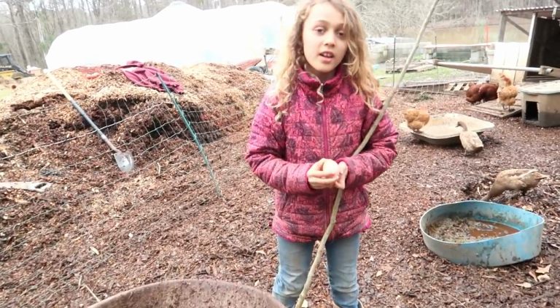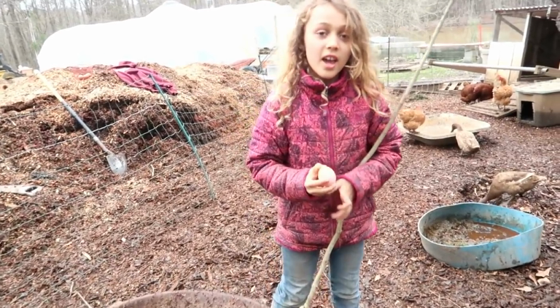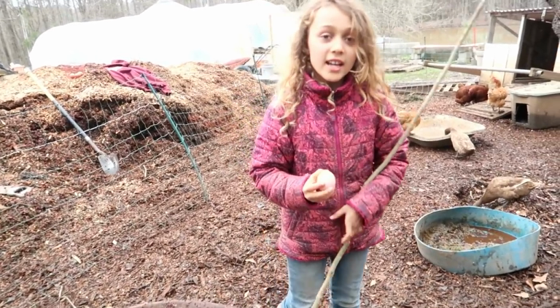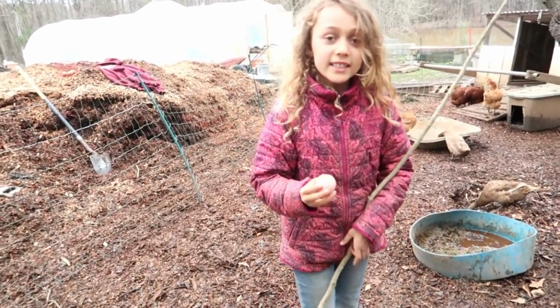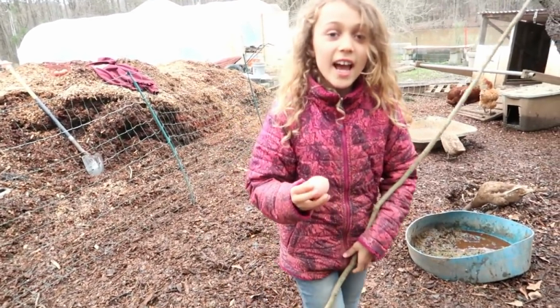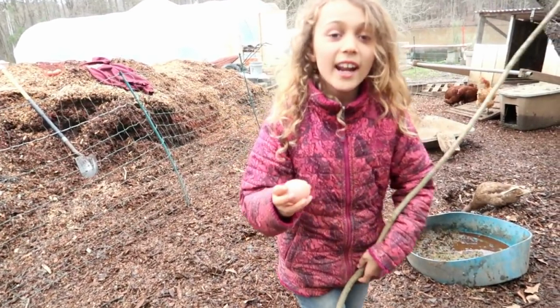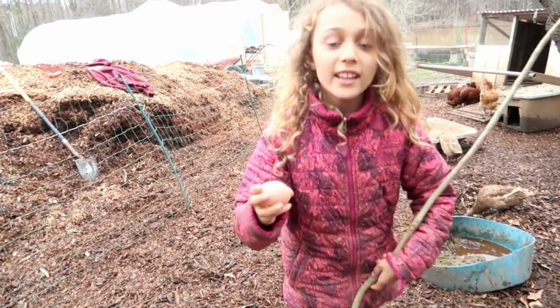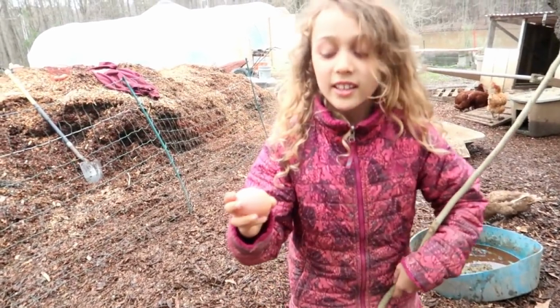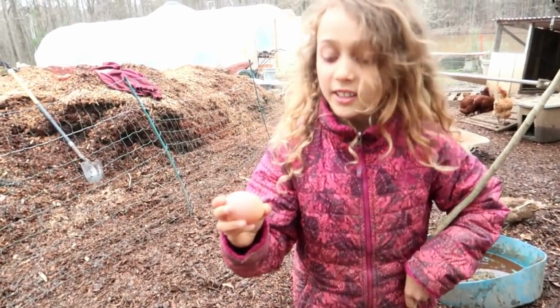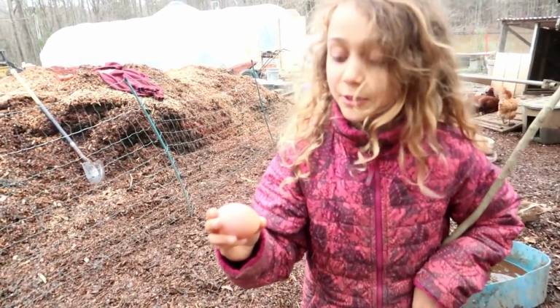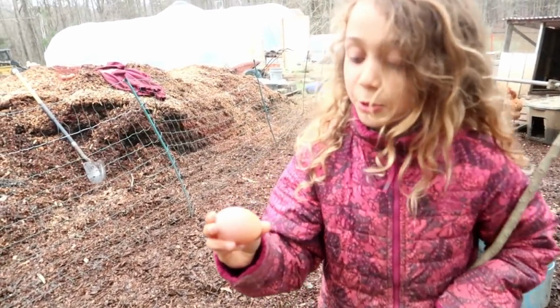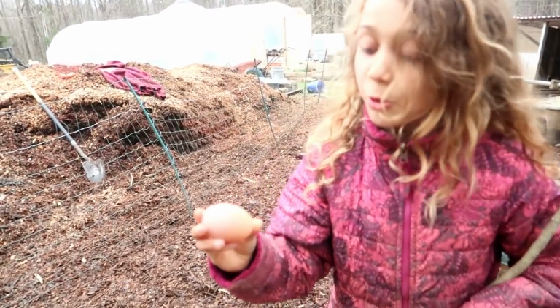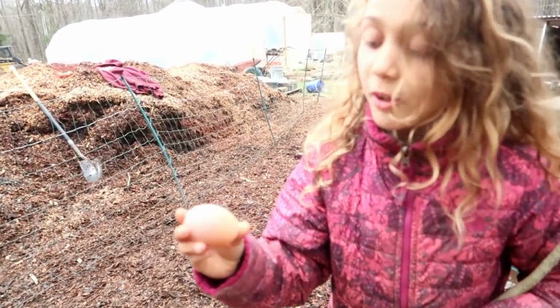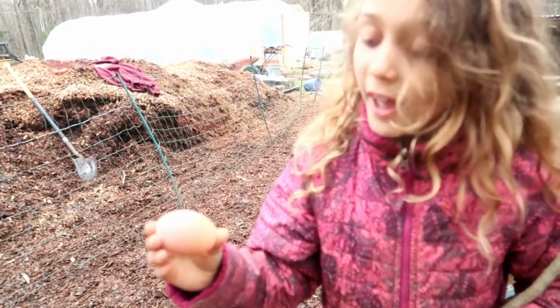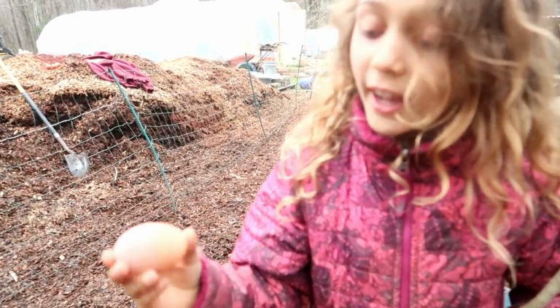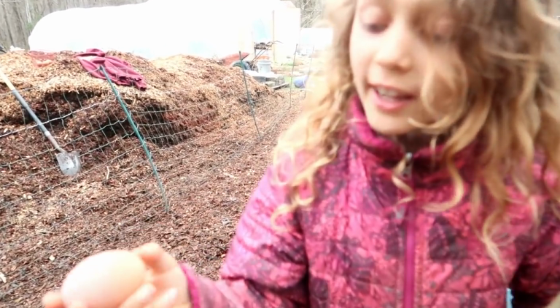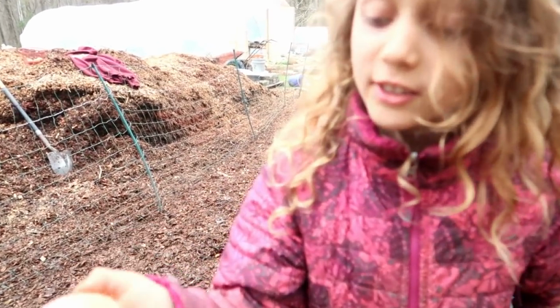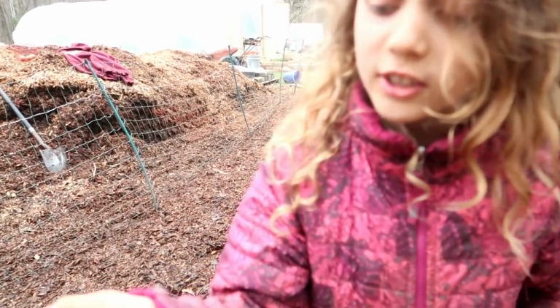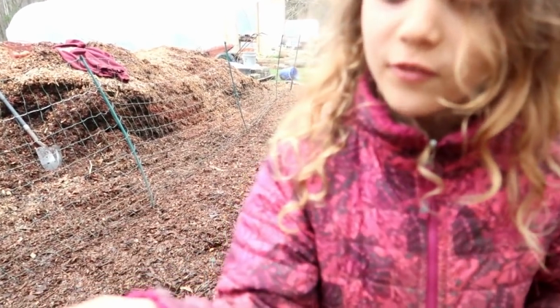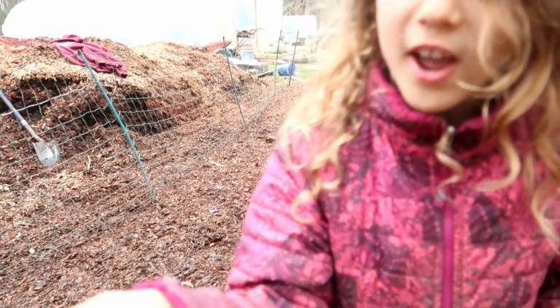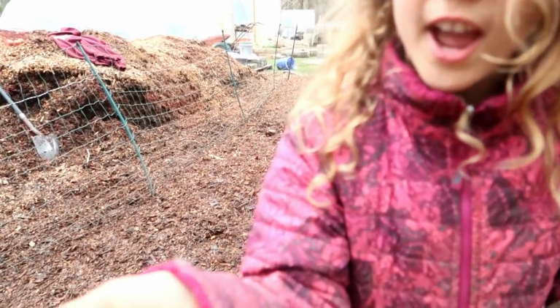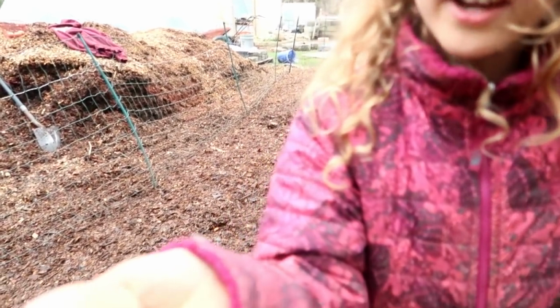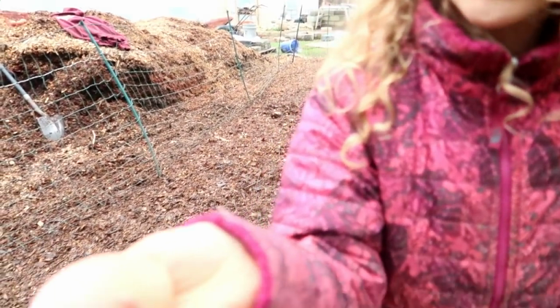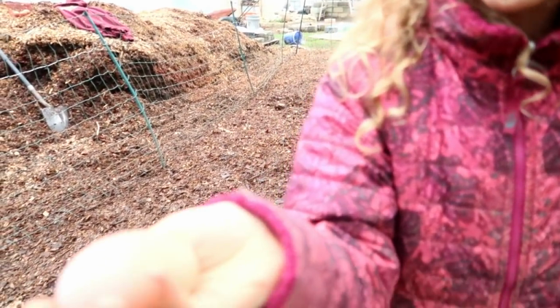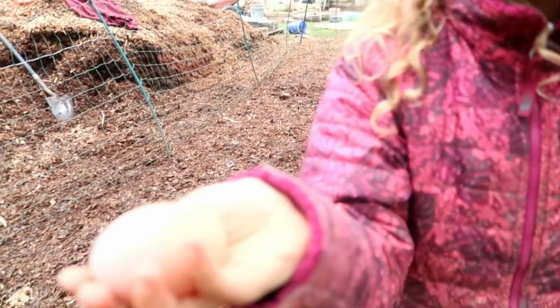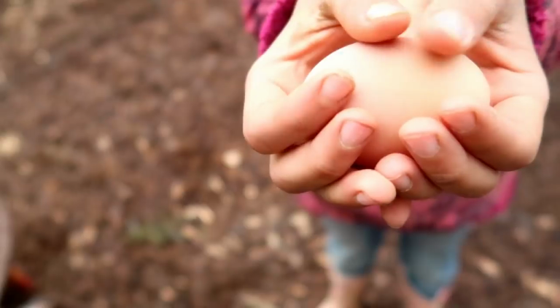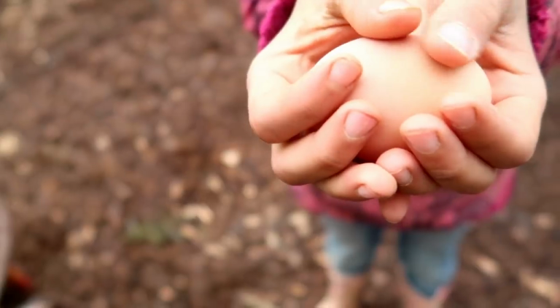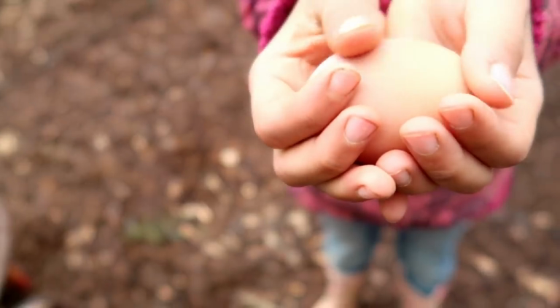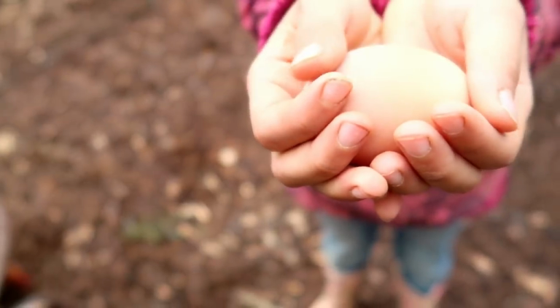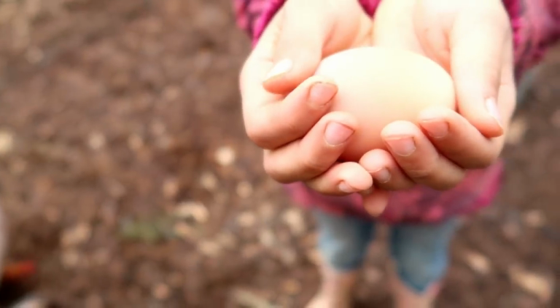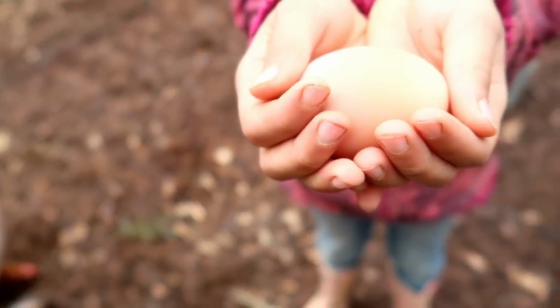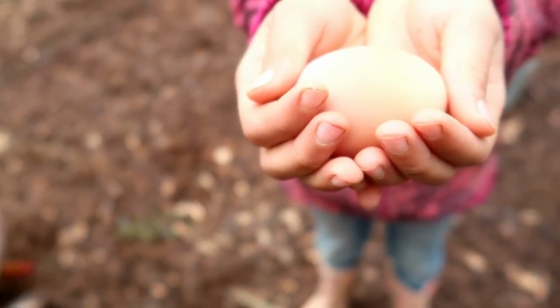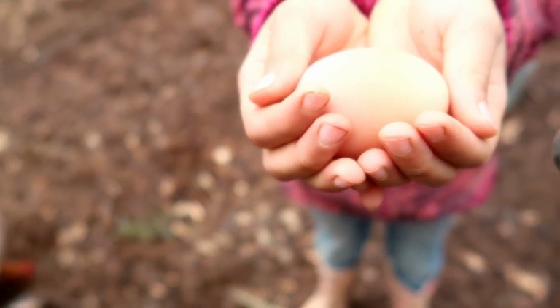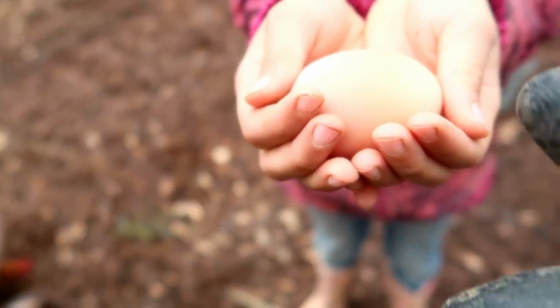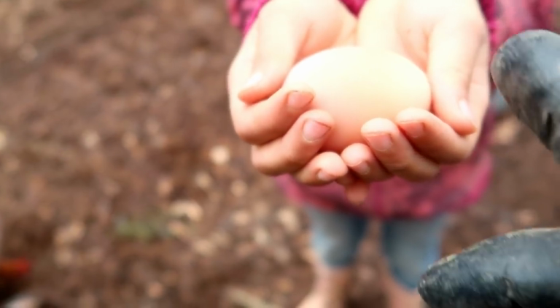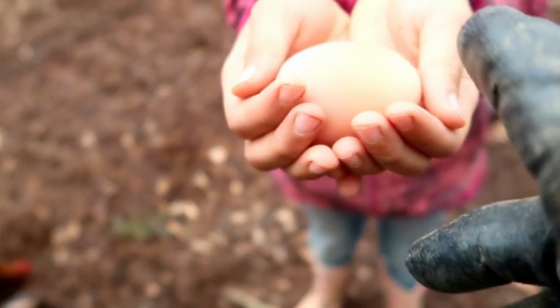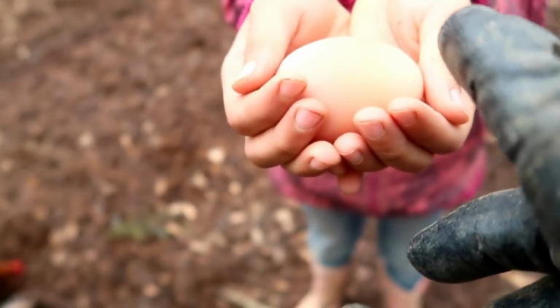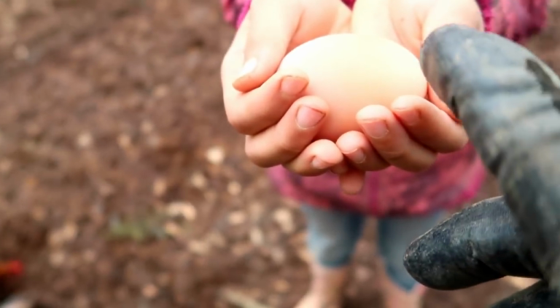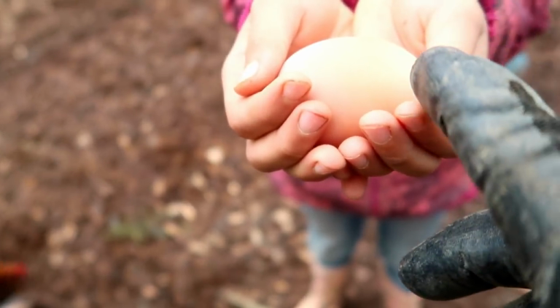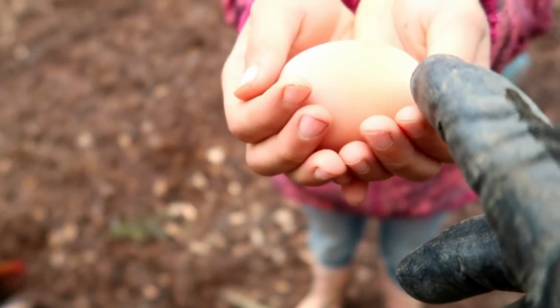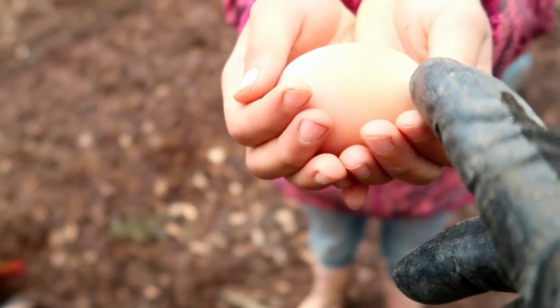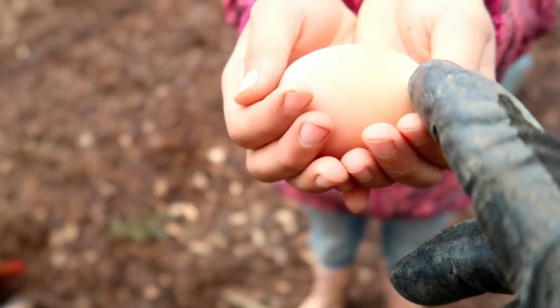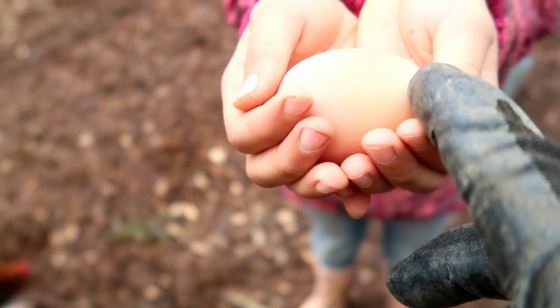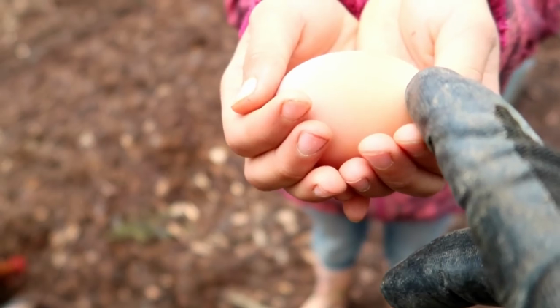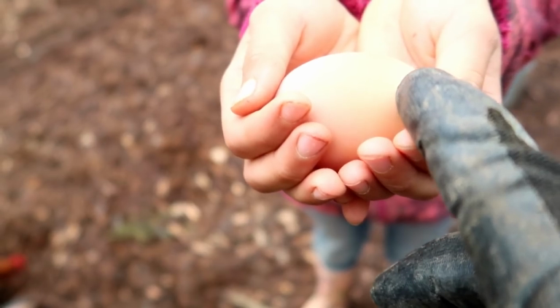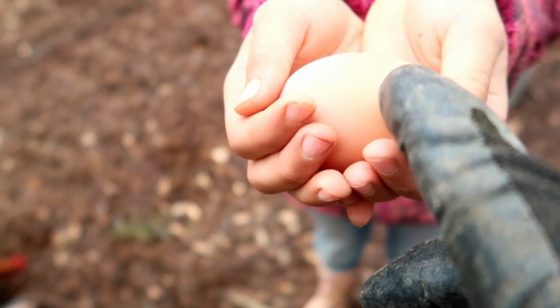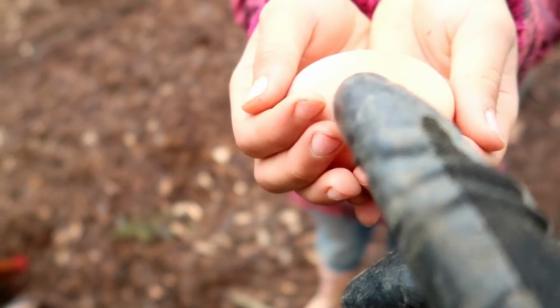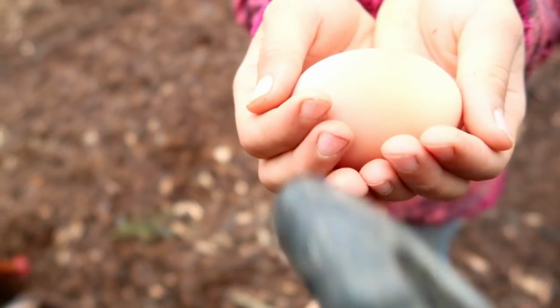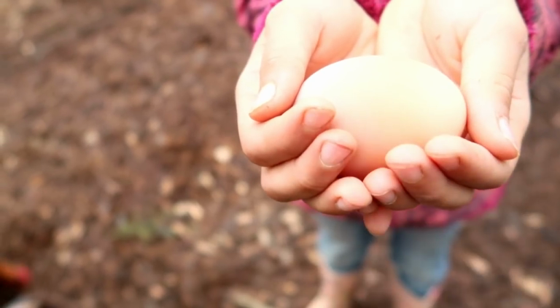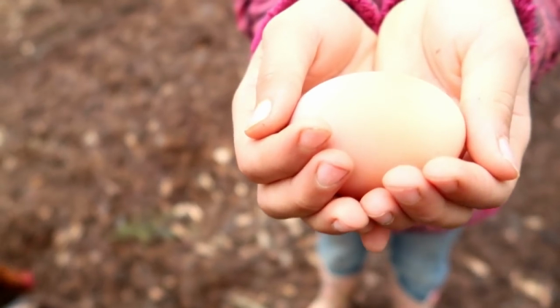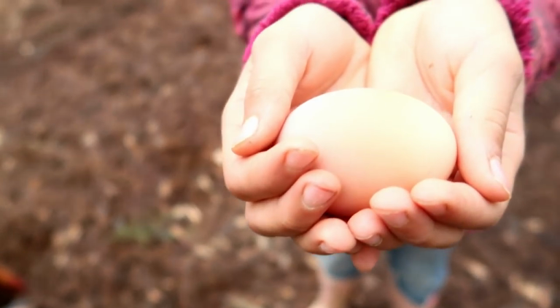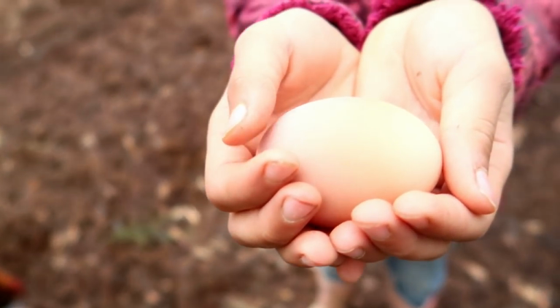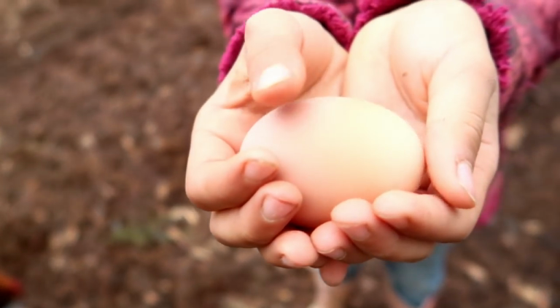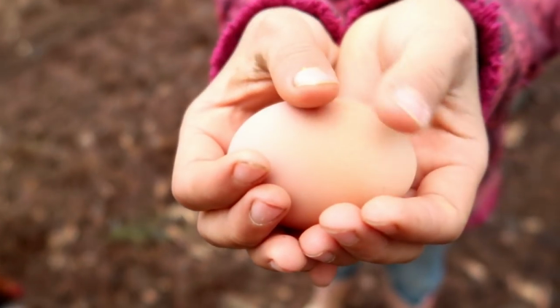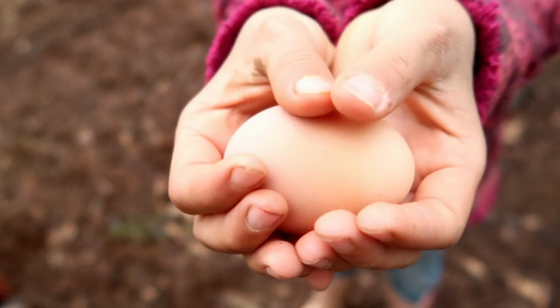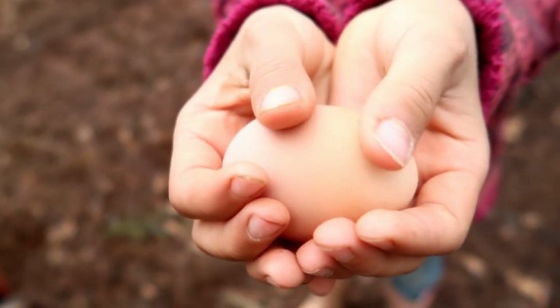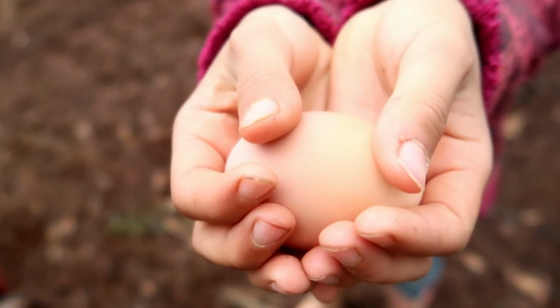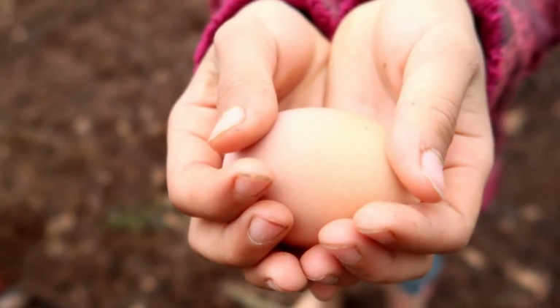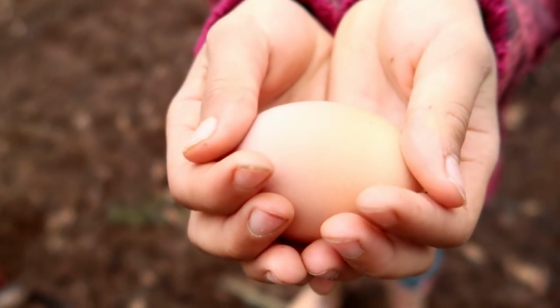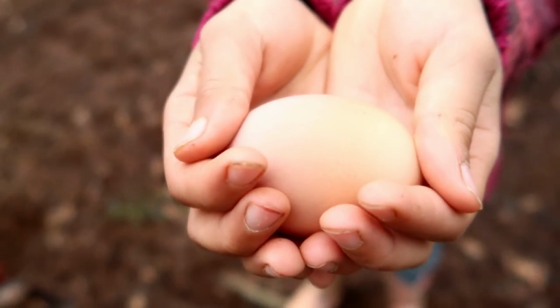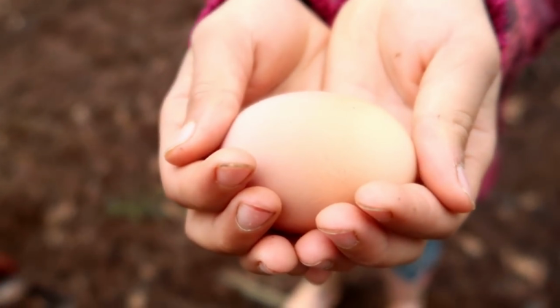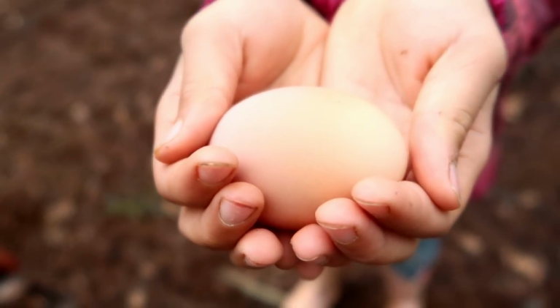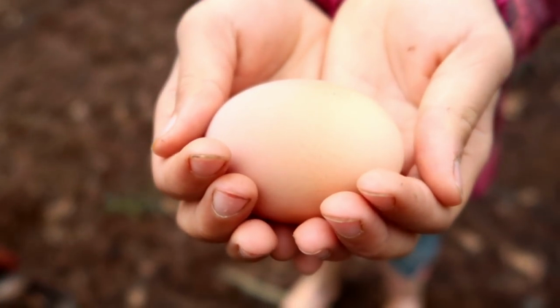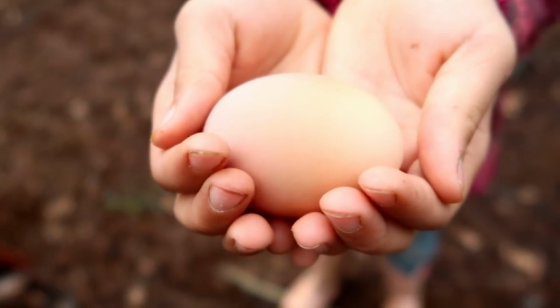Hey Daddy, look at this cool egg I just found! Wow, it's really neat how it starts off this color and then just fades over. Pretty cool.